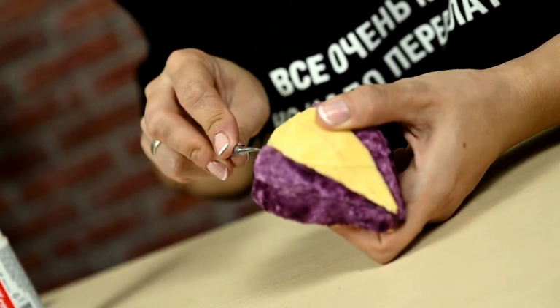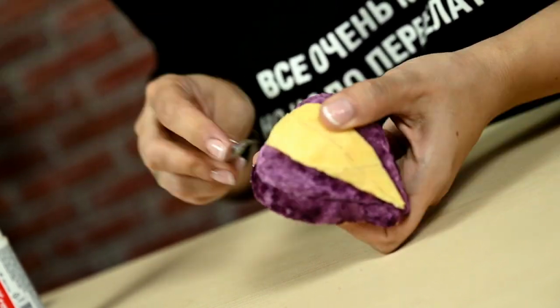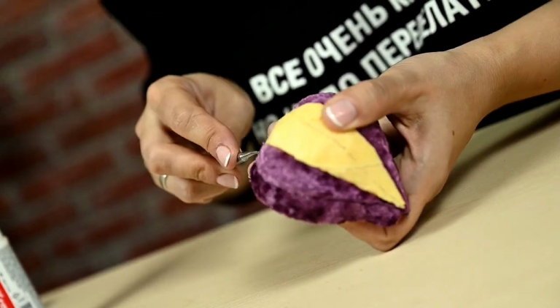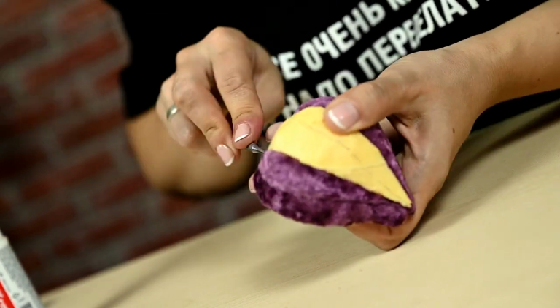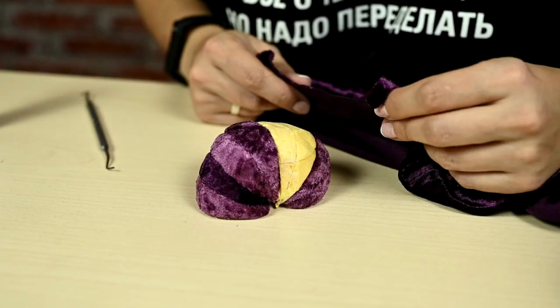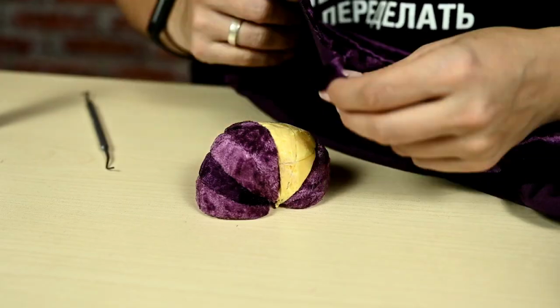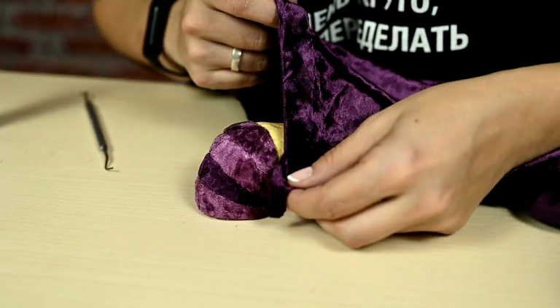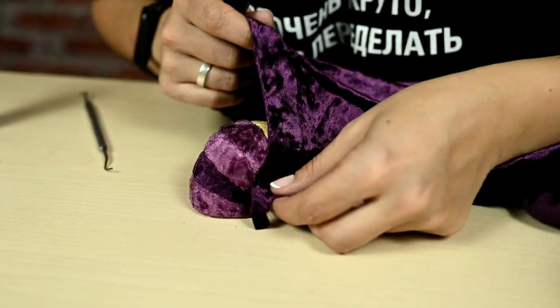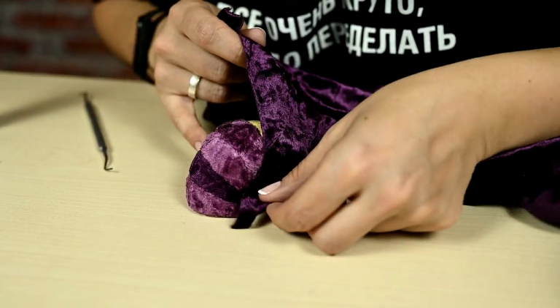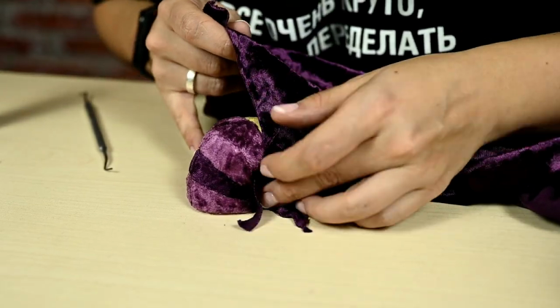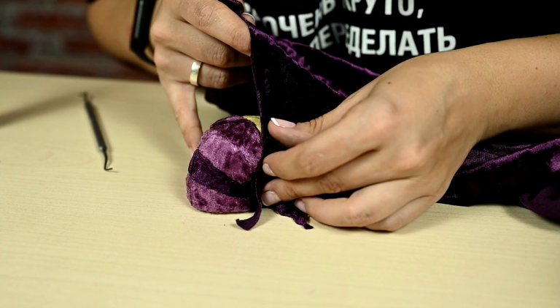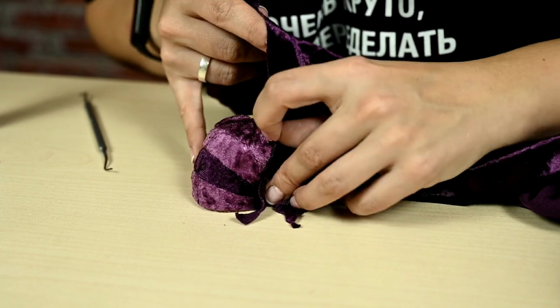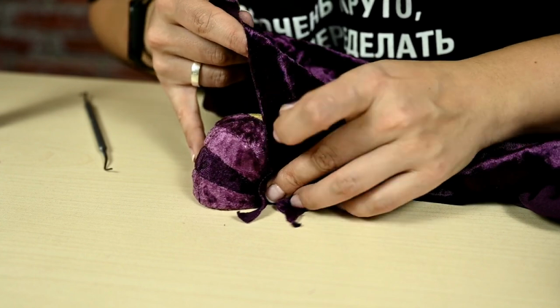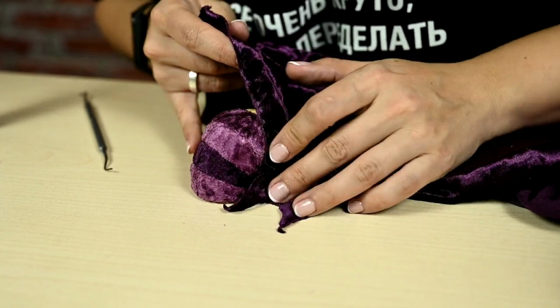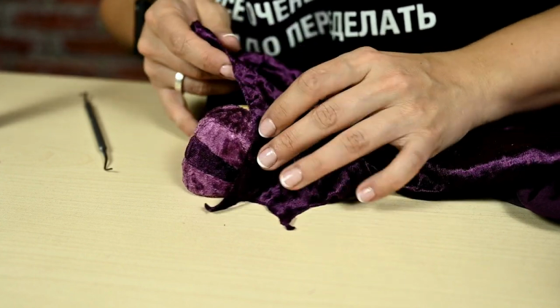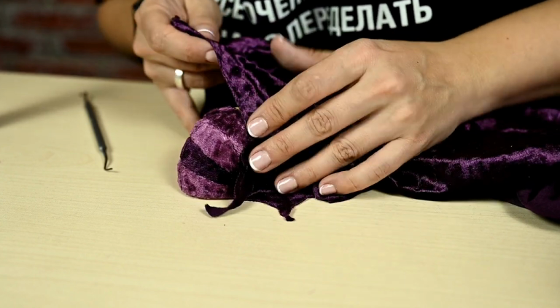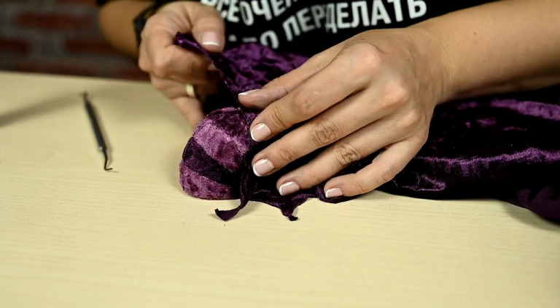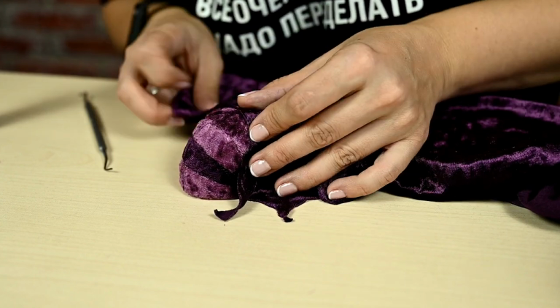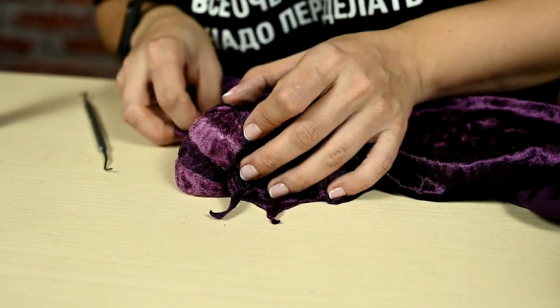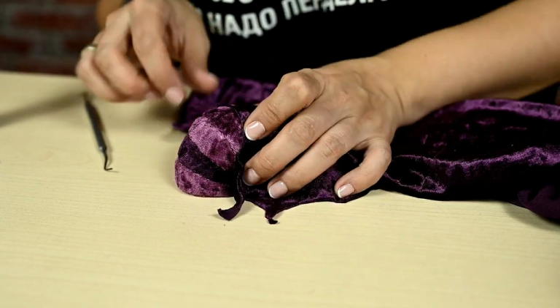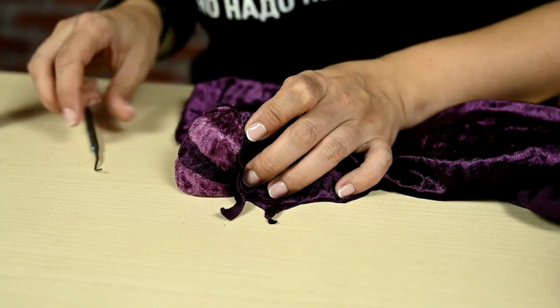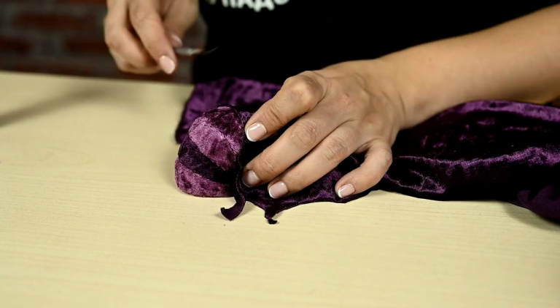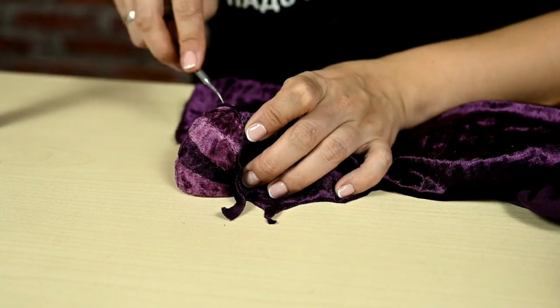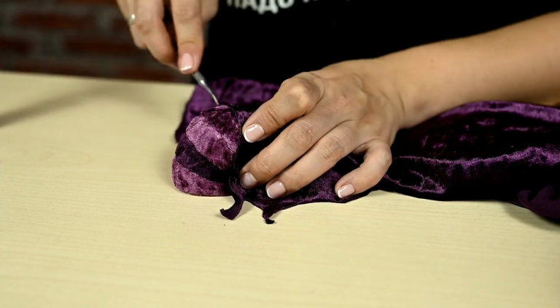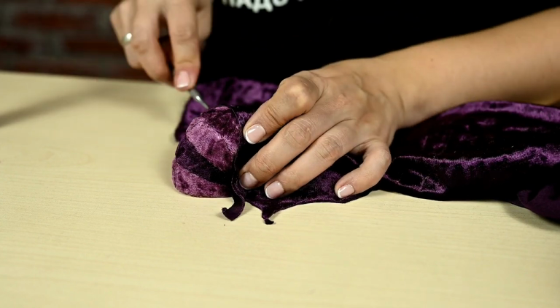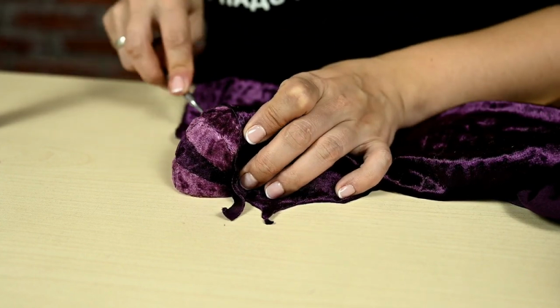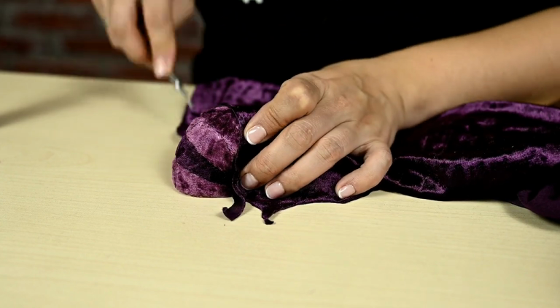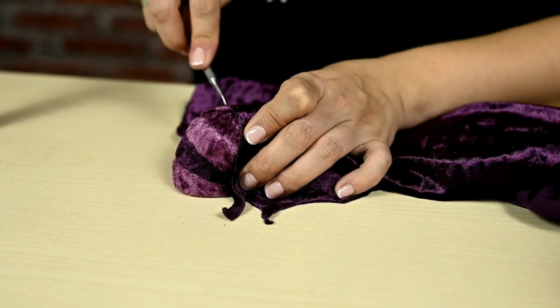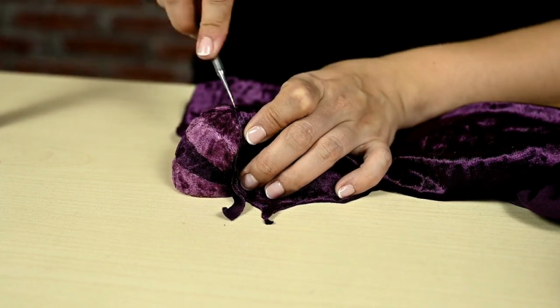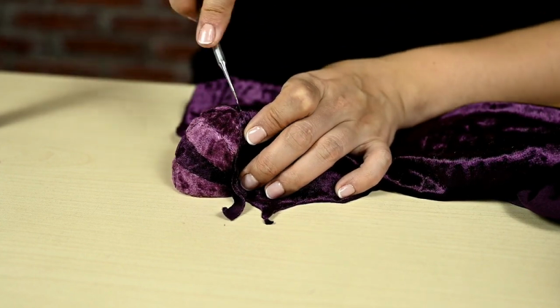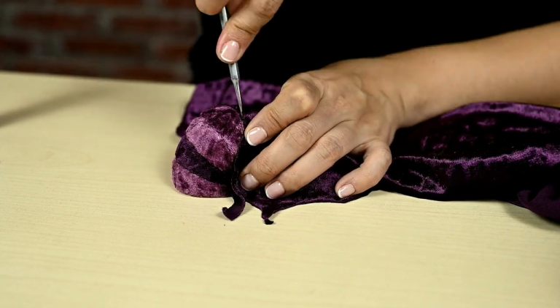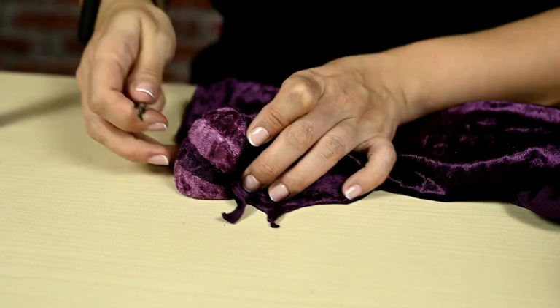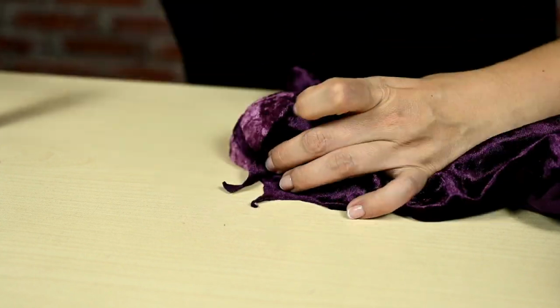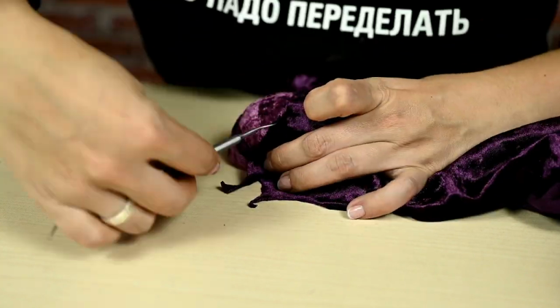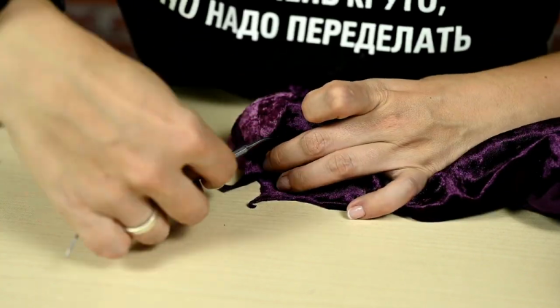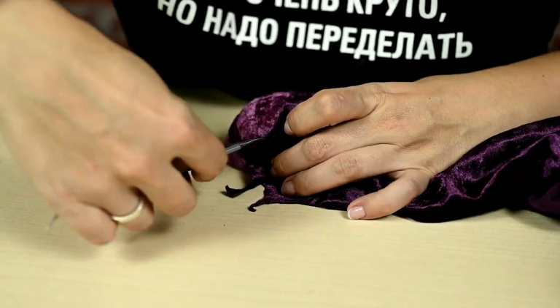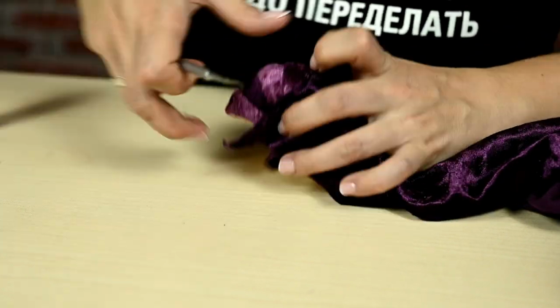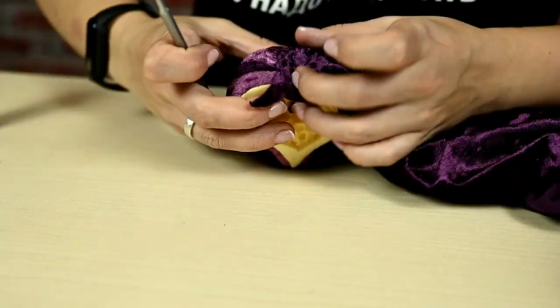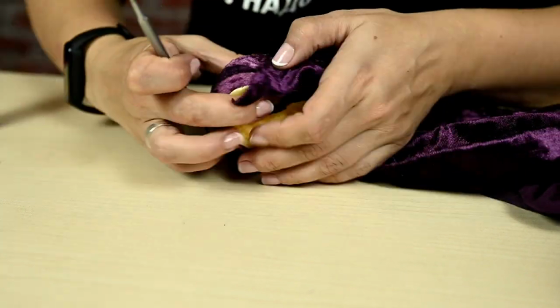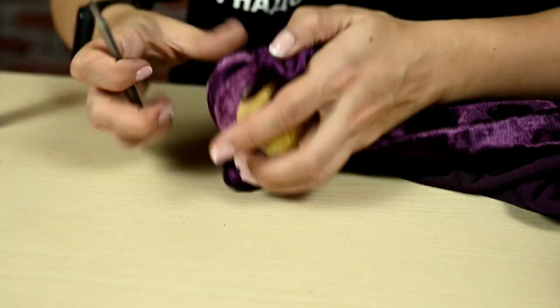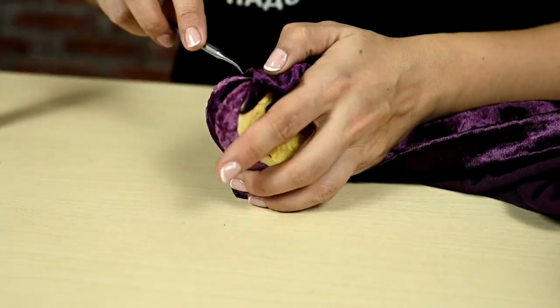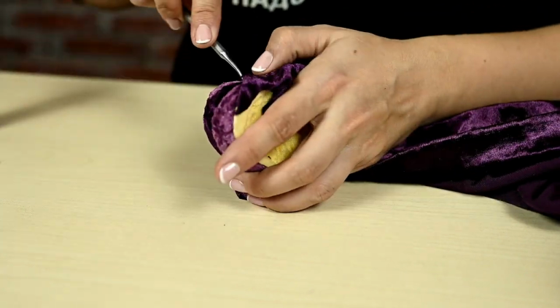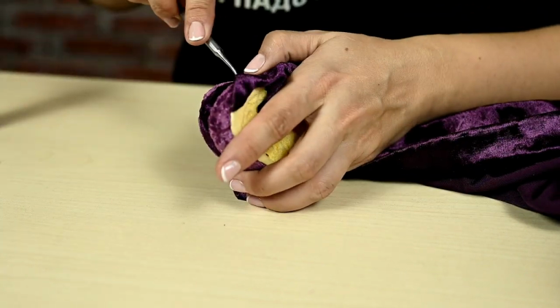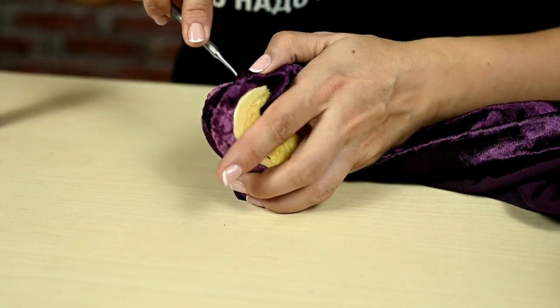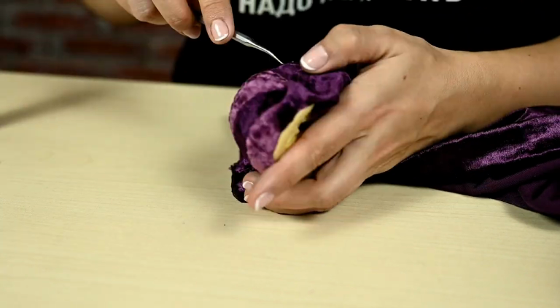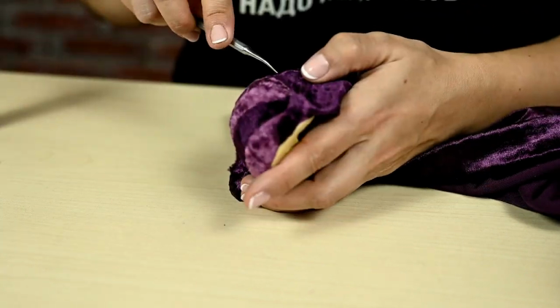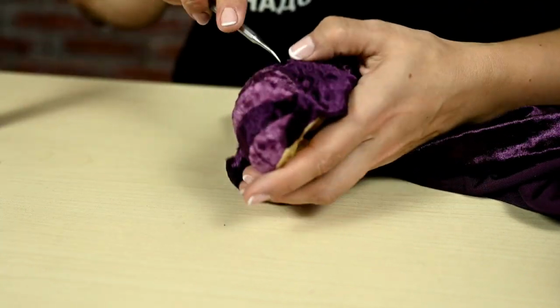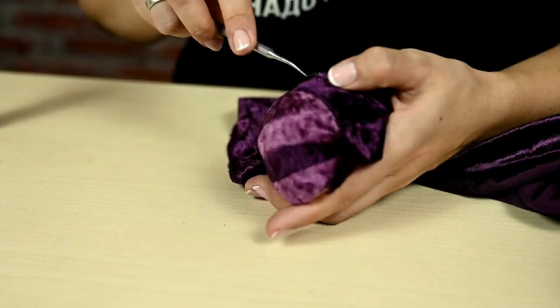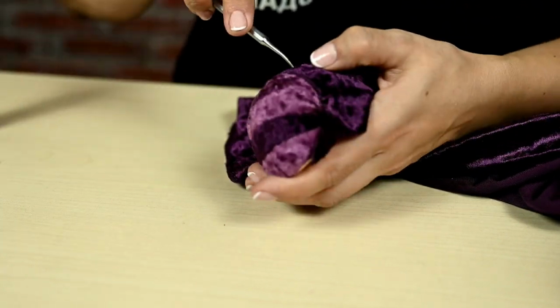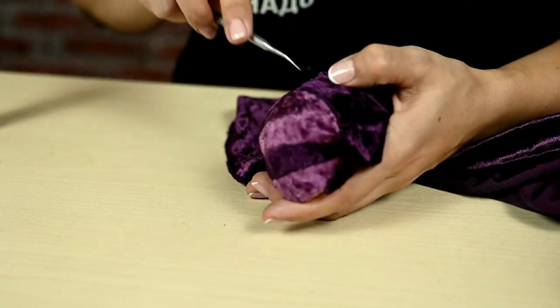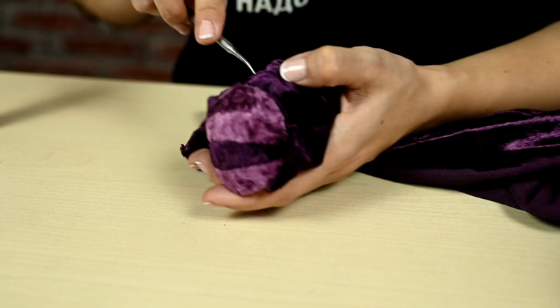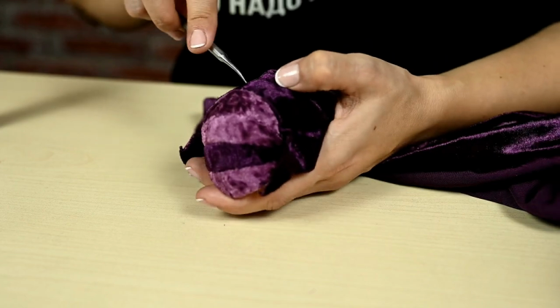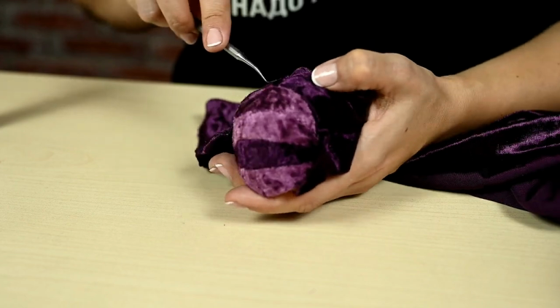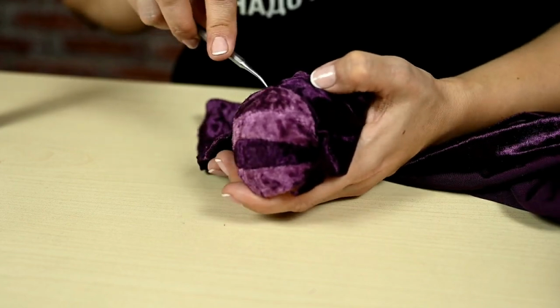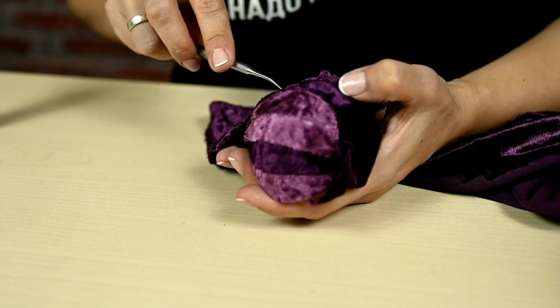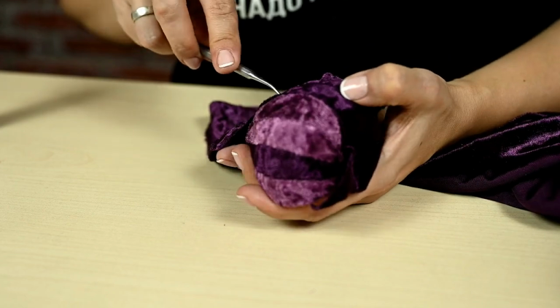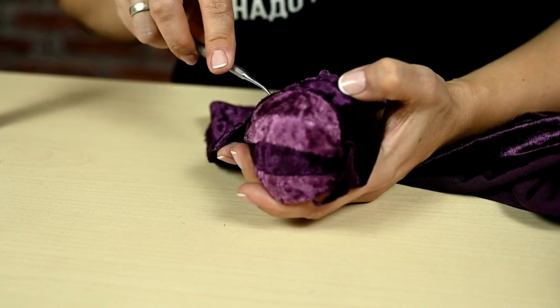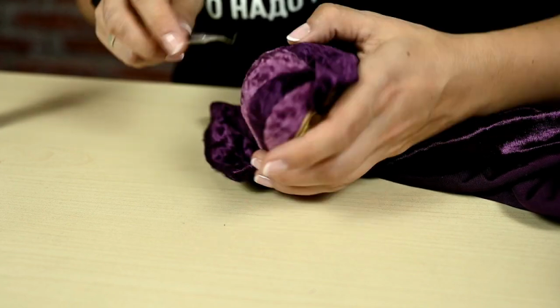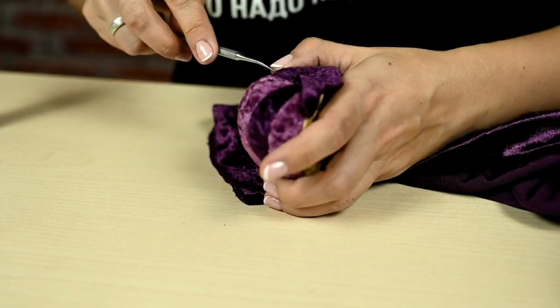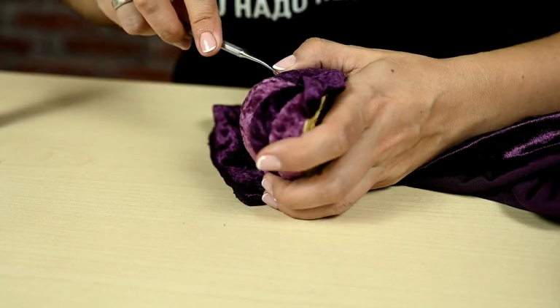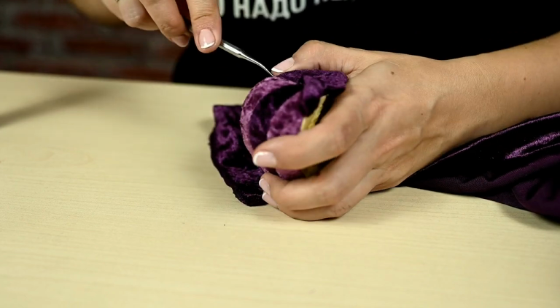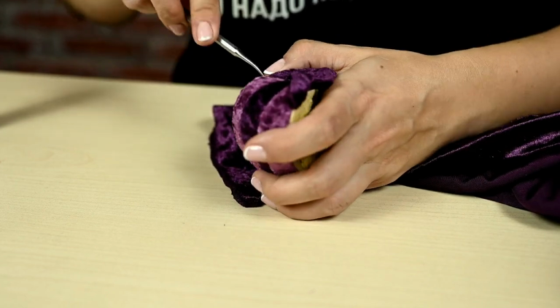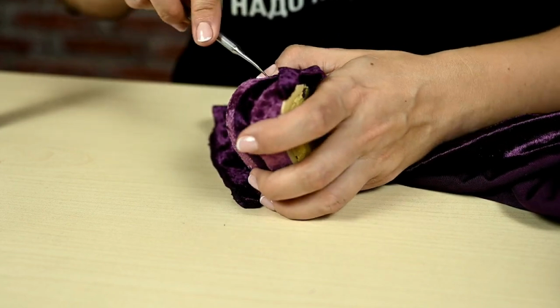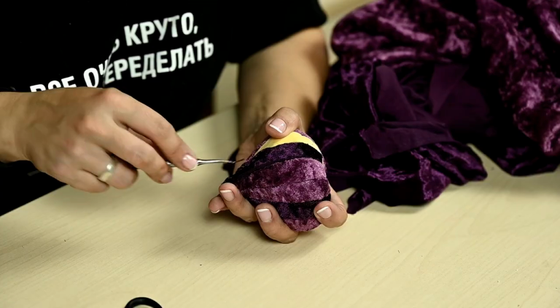I'm covering the entire backside of the fruit in velvet — I made three darker sections and the rest in lighter color.